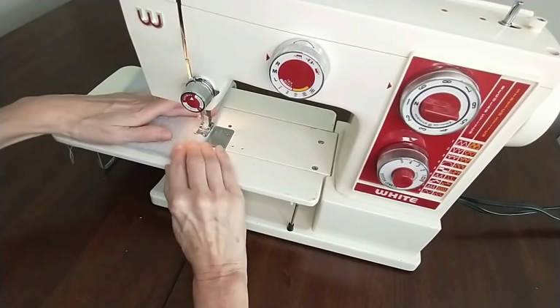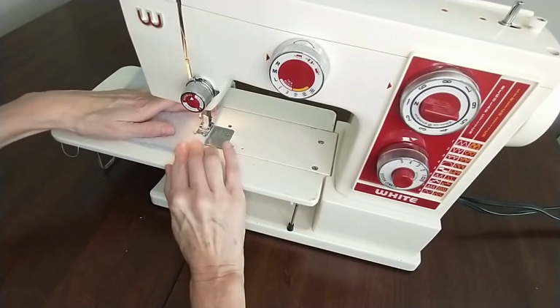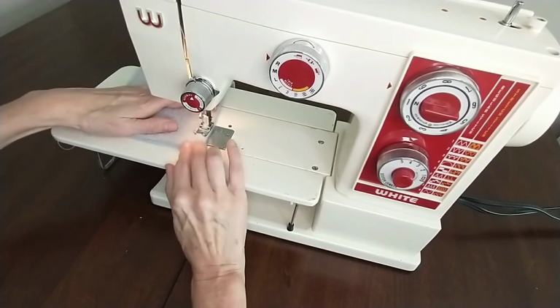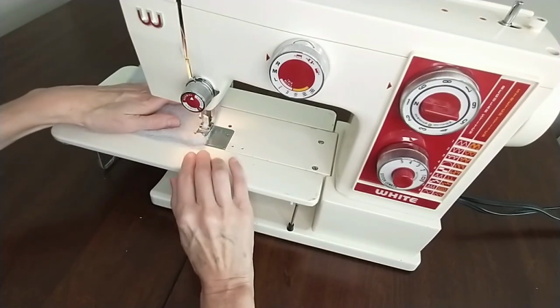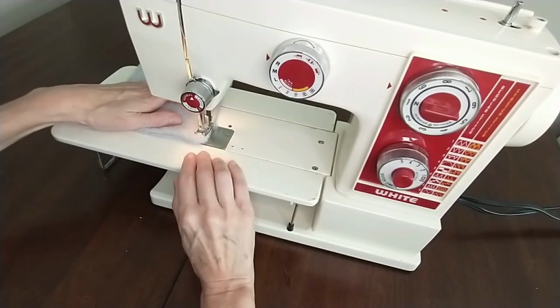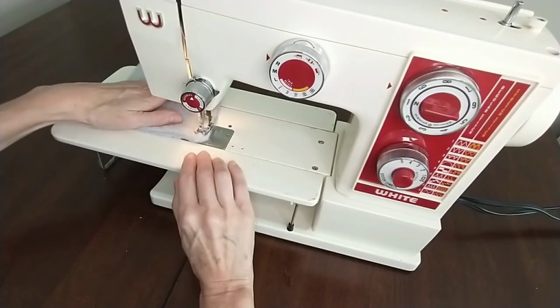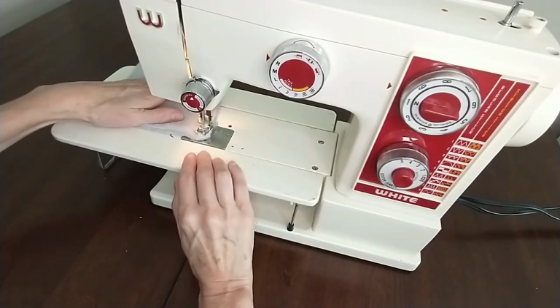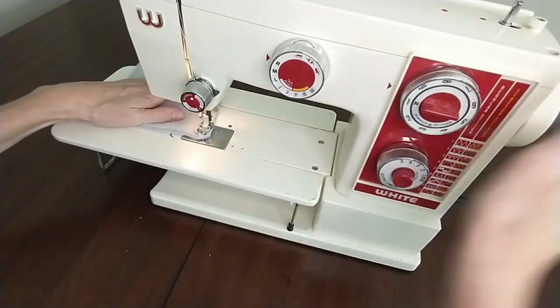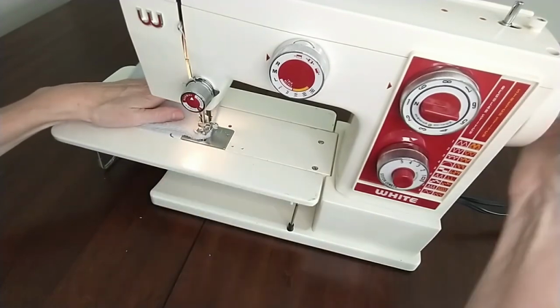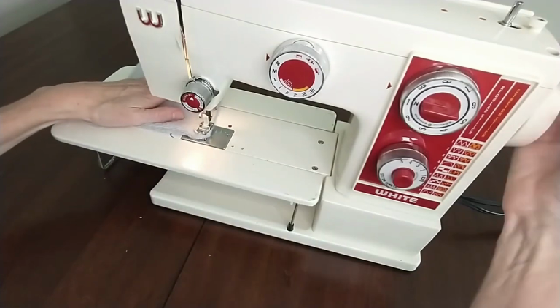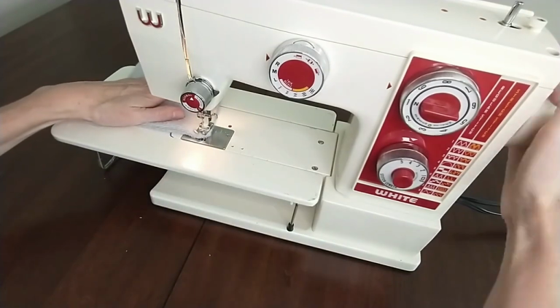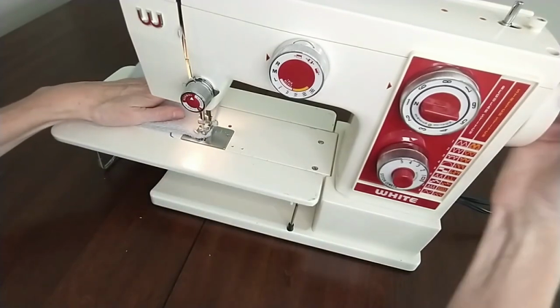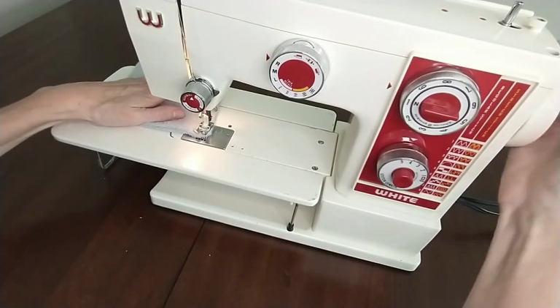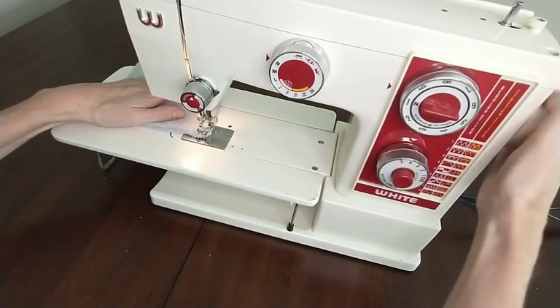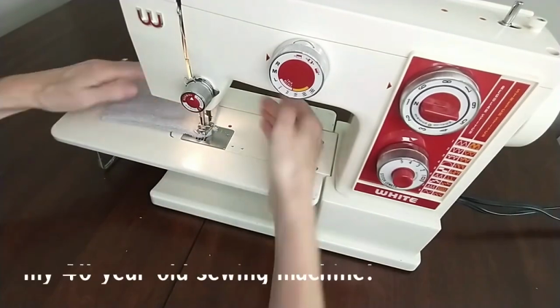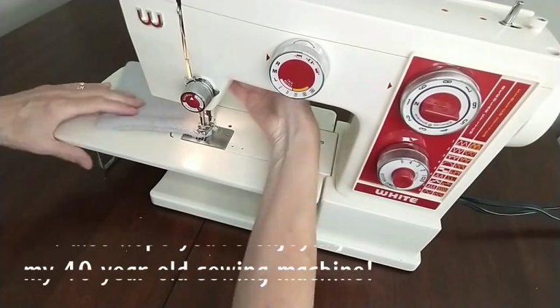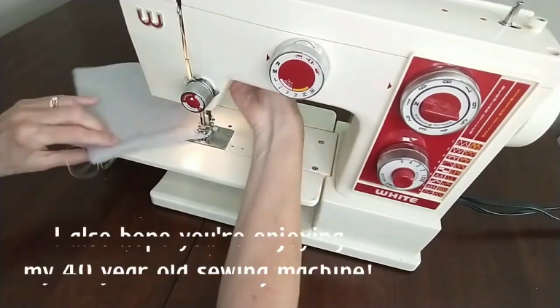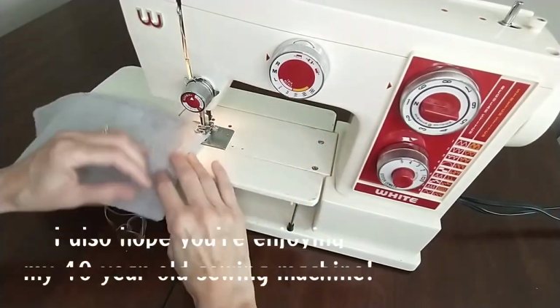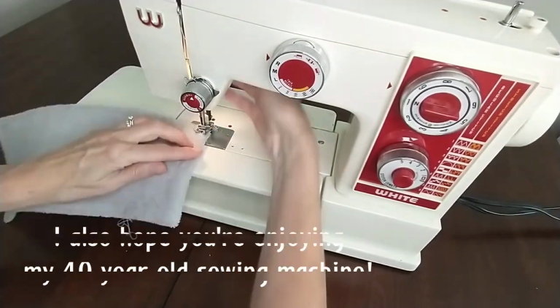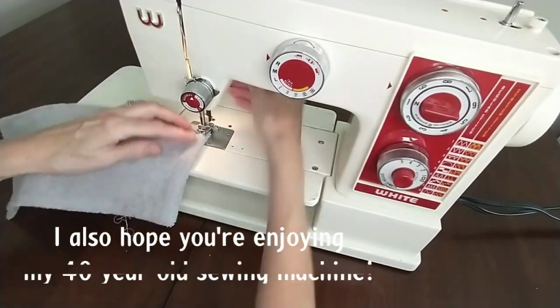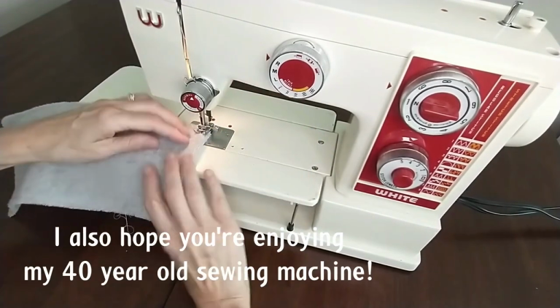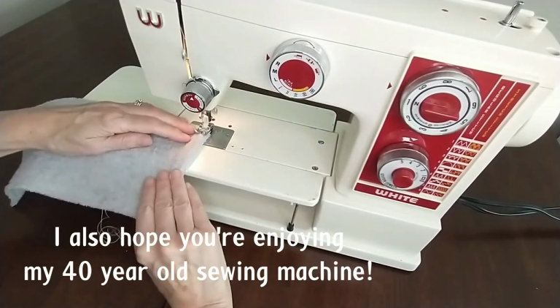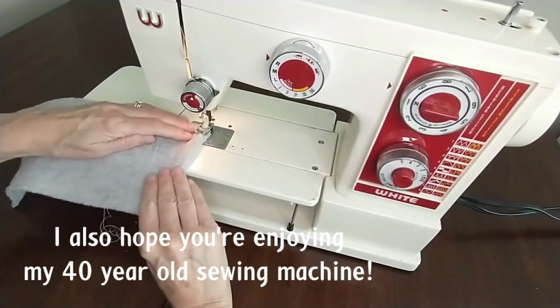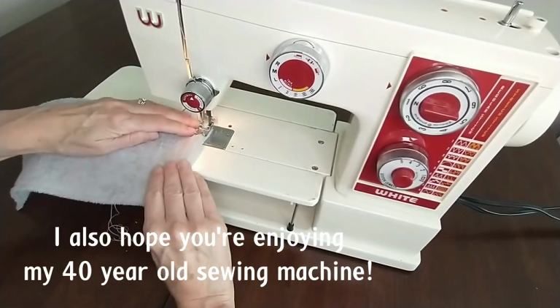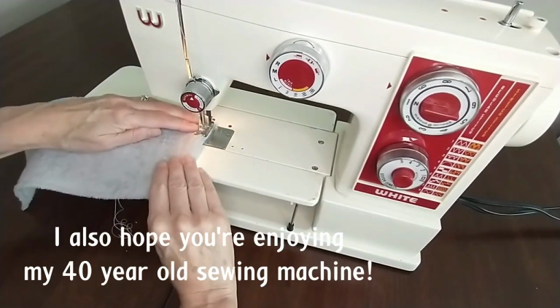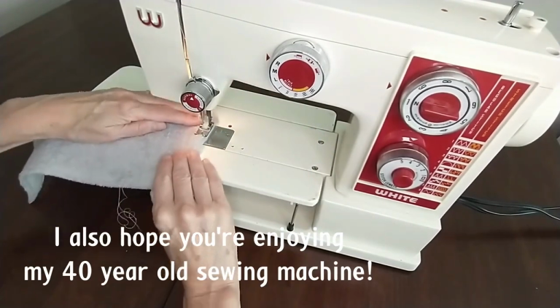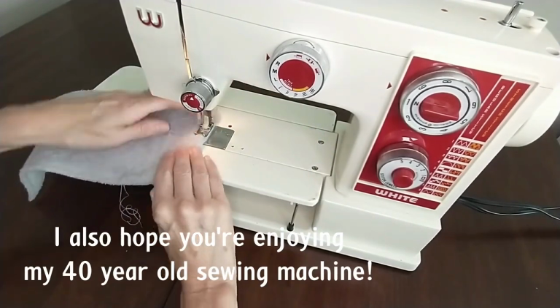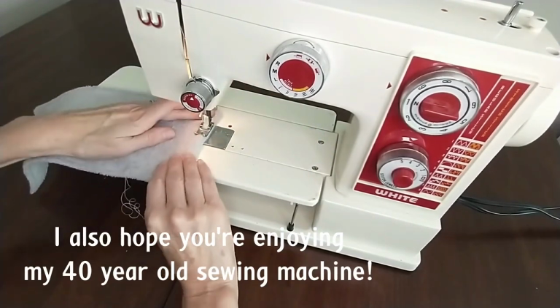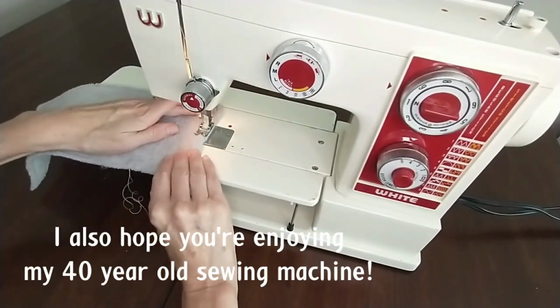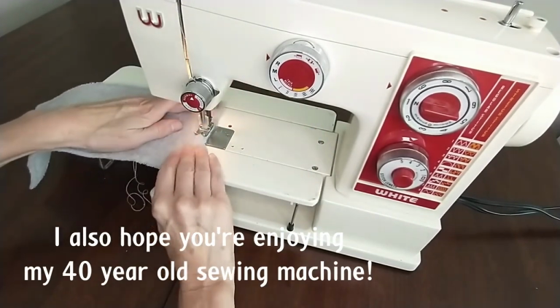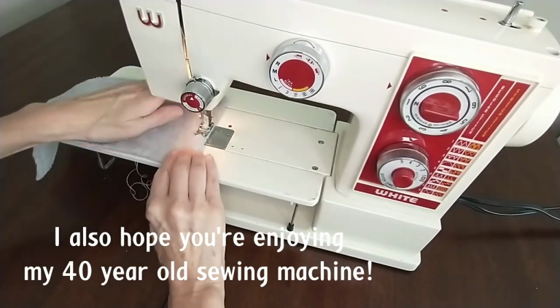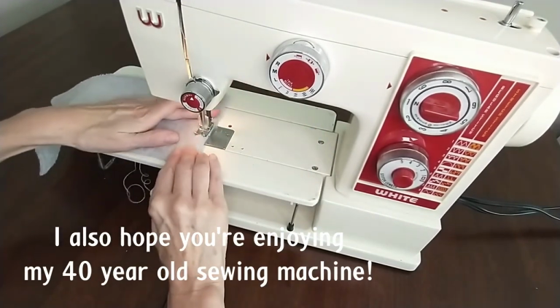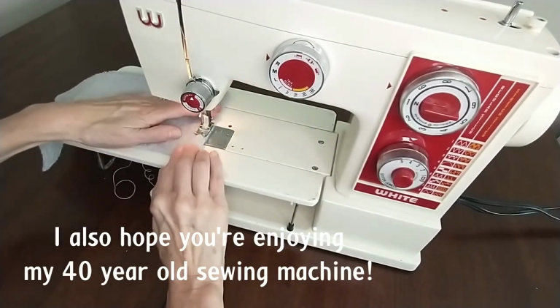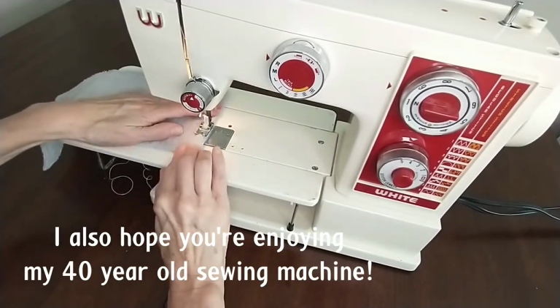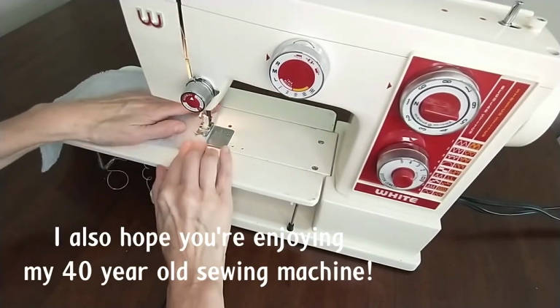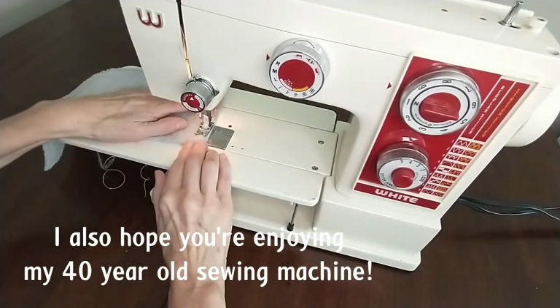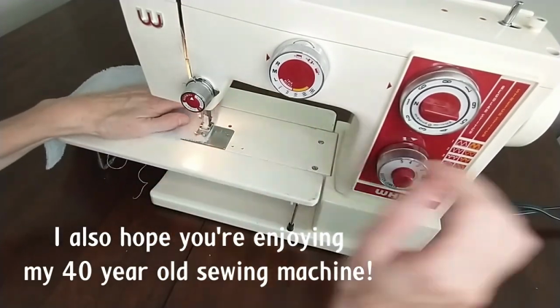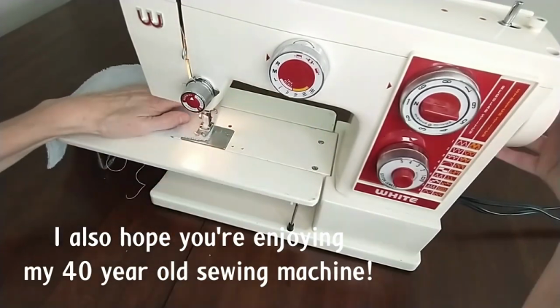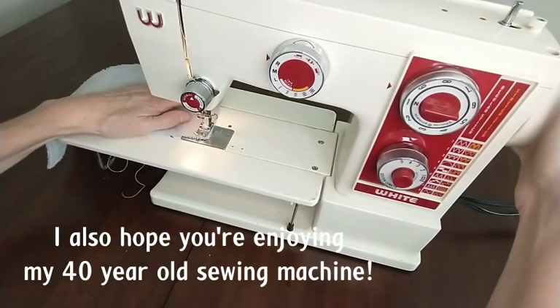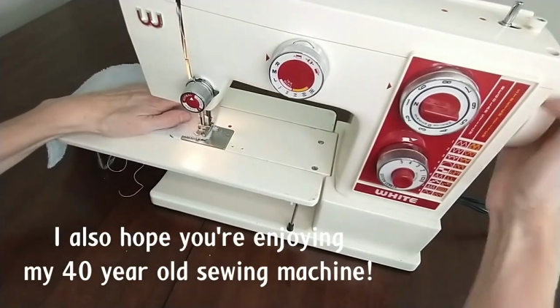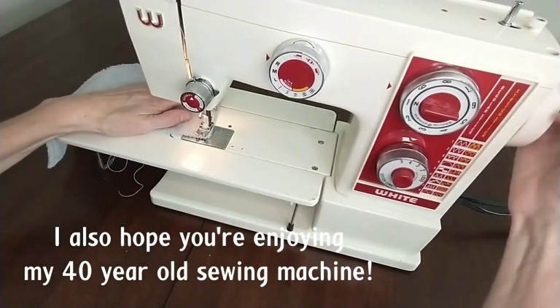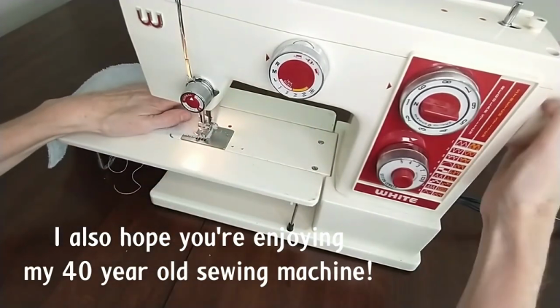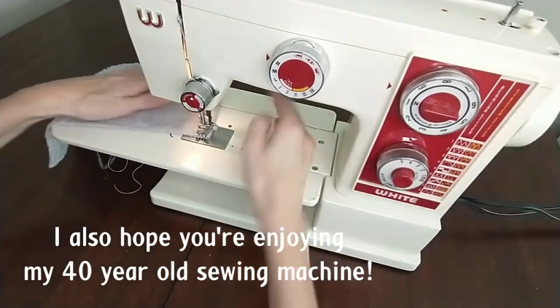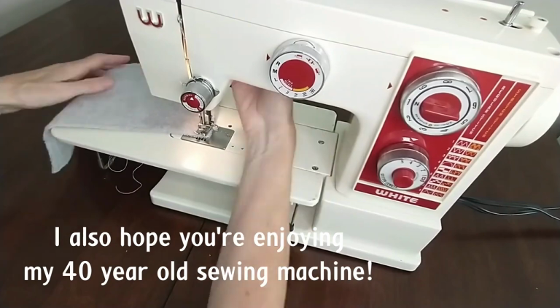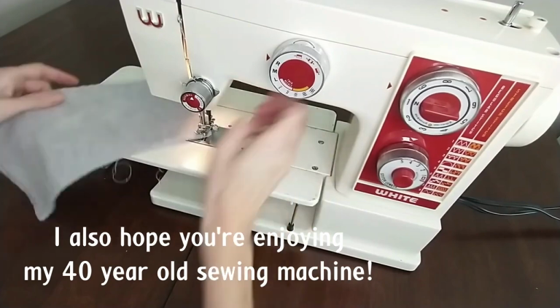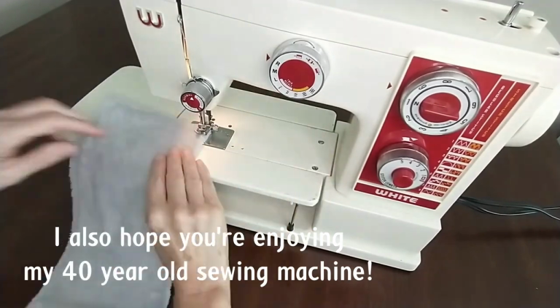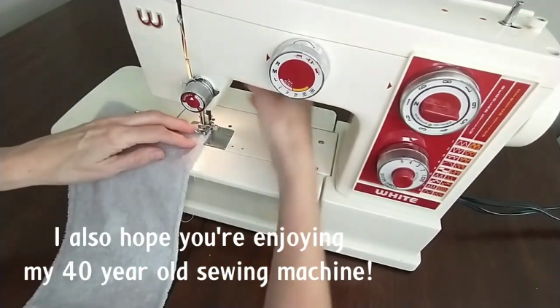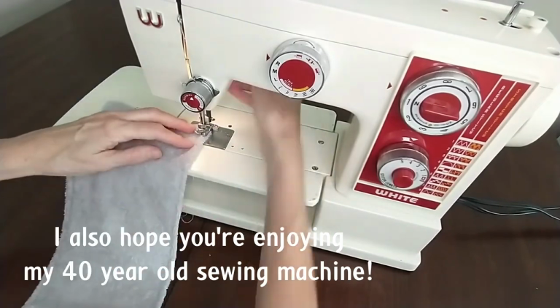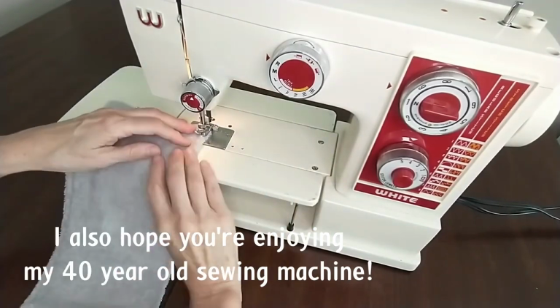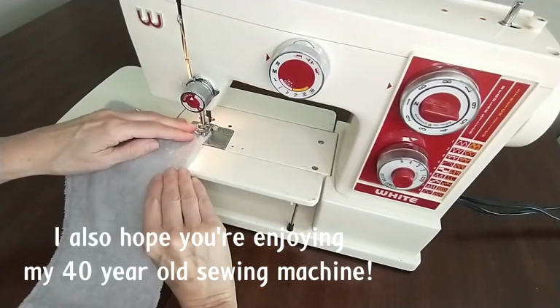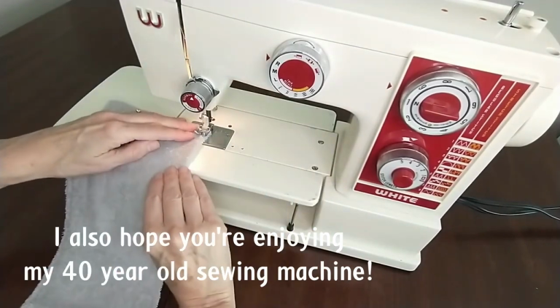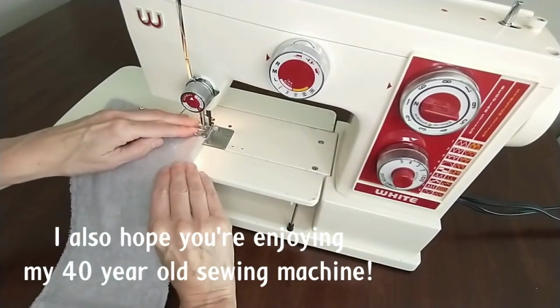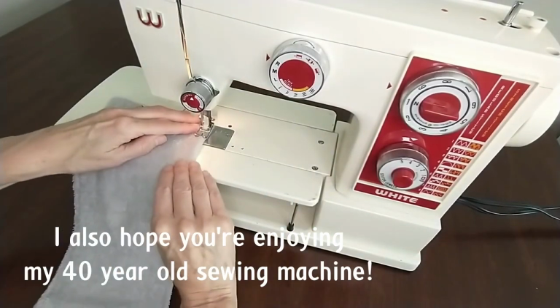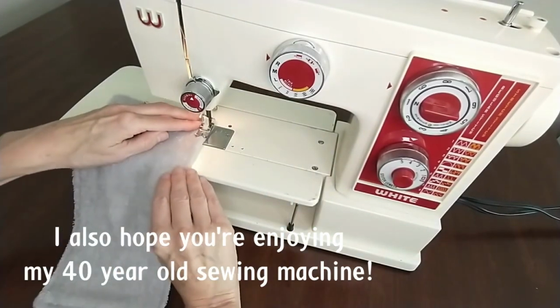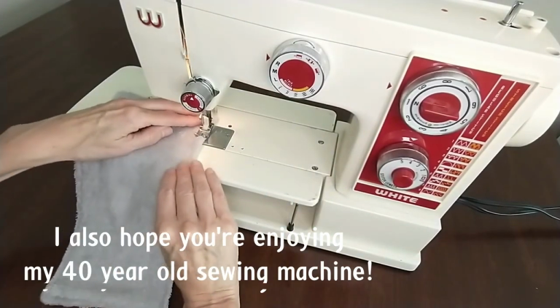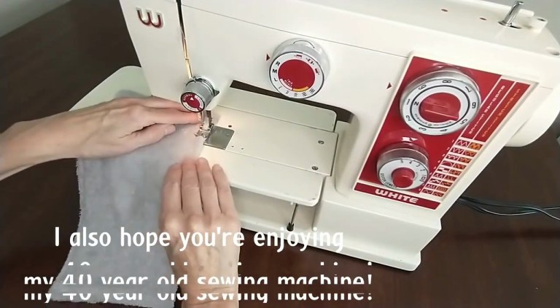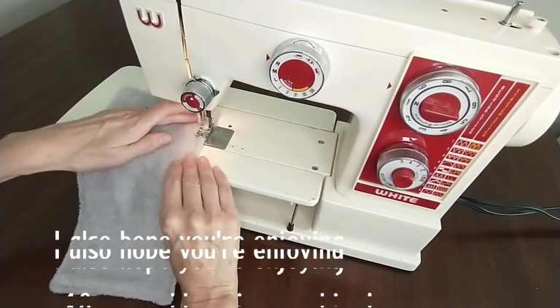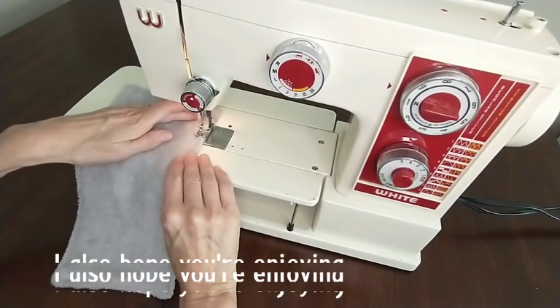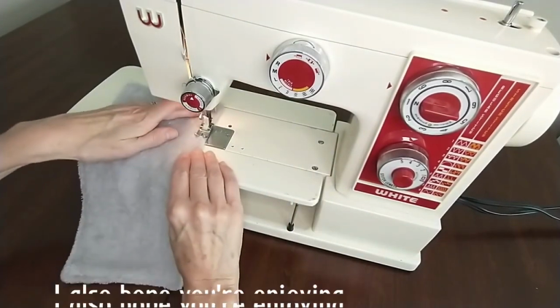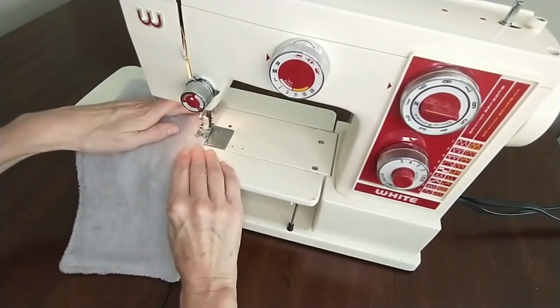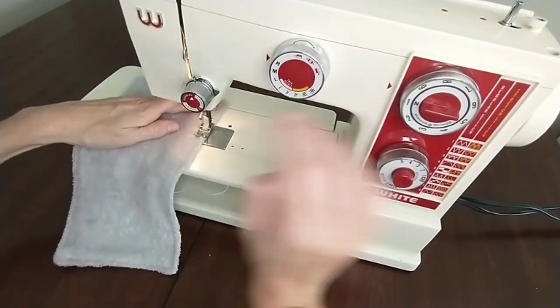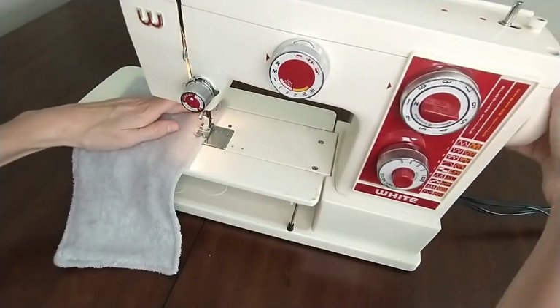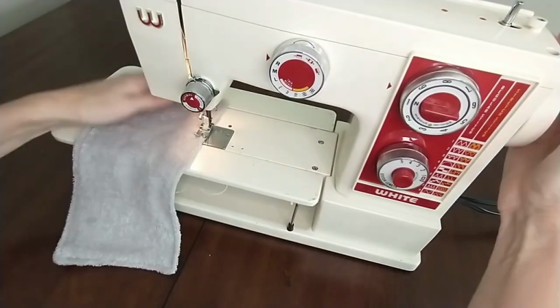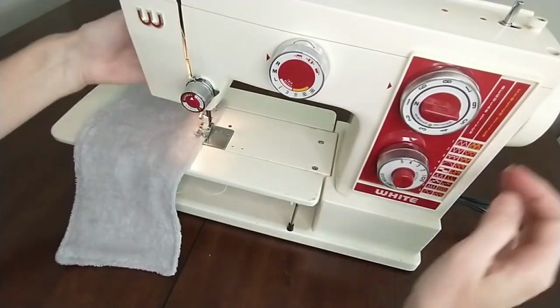I hope you're enjoying my 40-year-old sewing machine in this video — it still works great and it gets the job done!